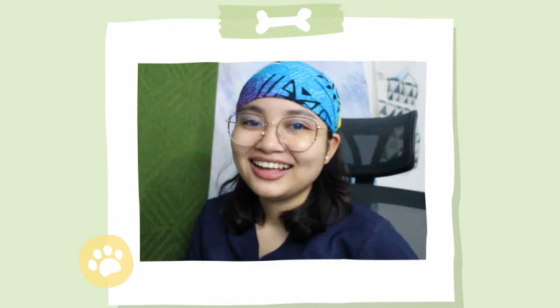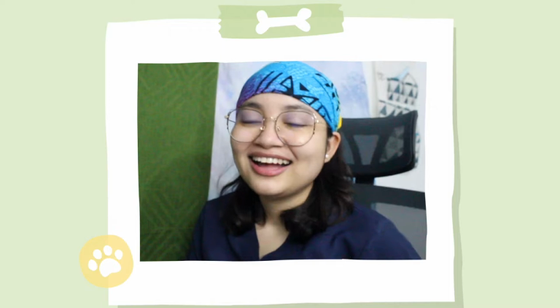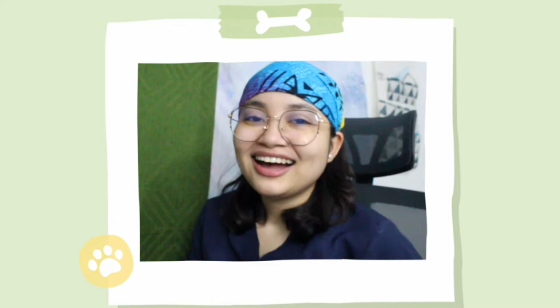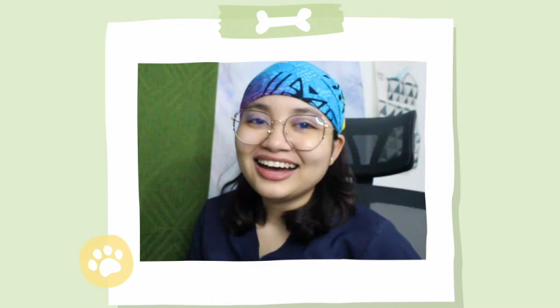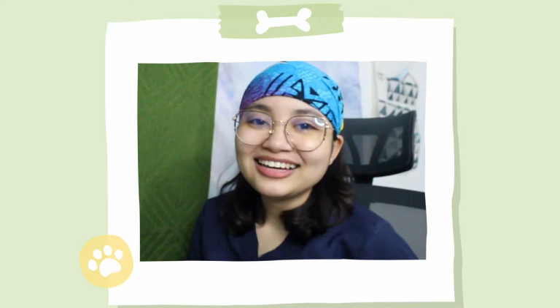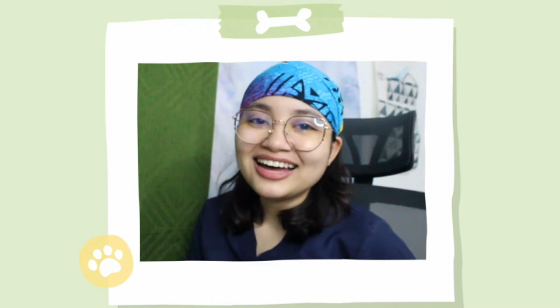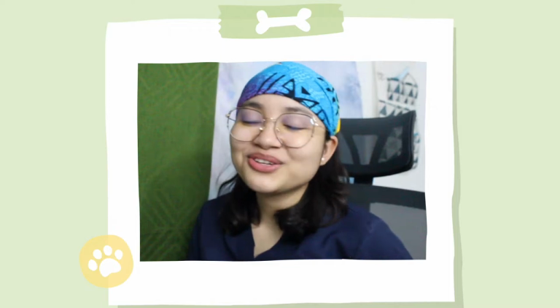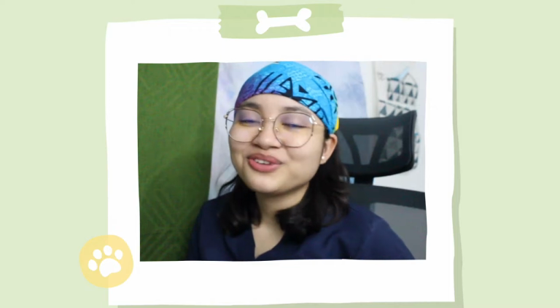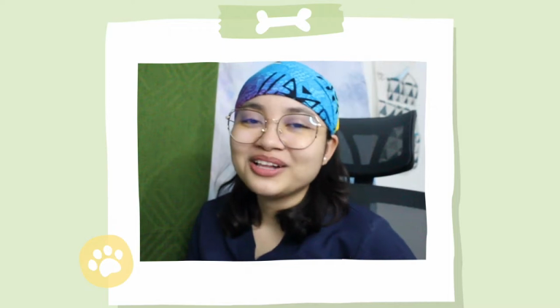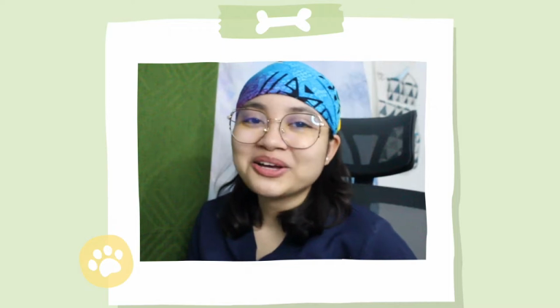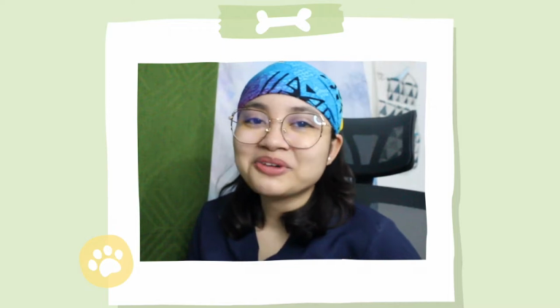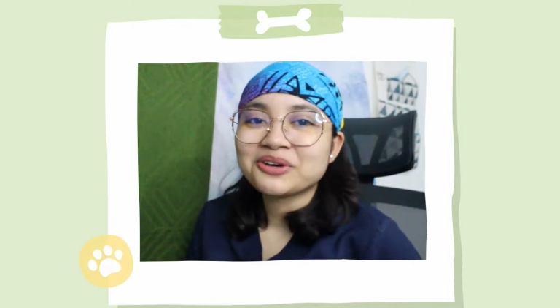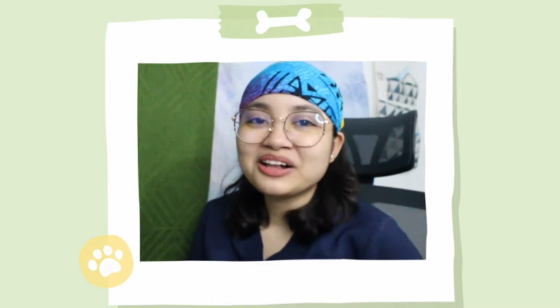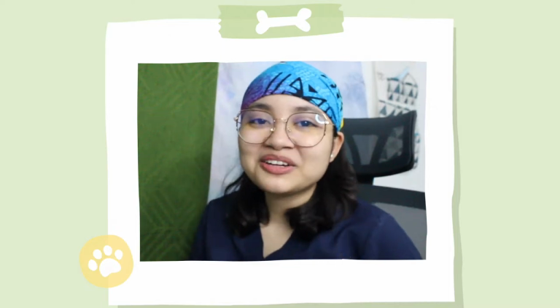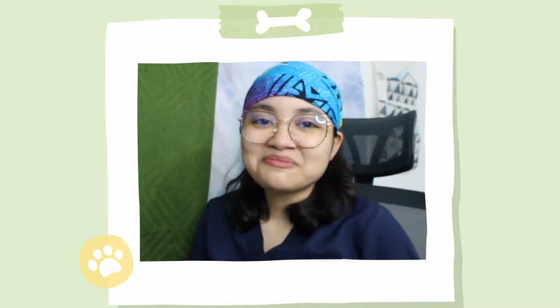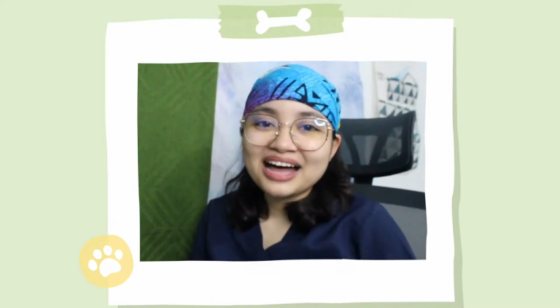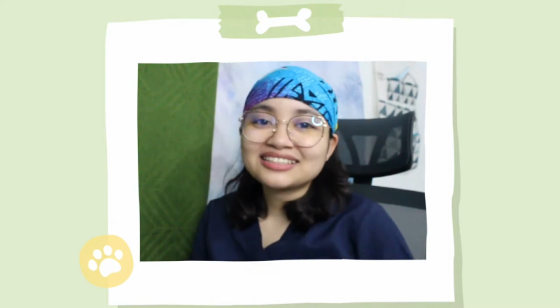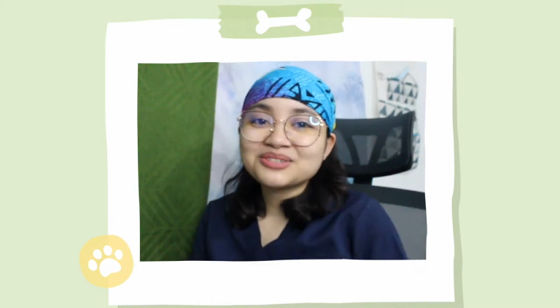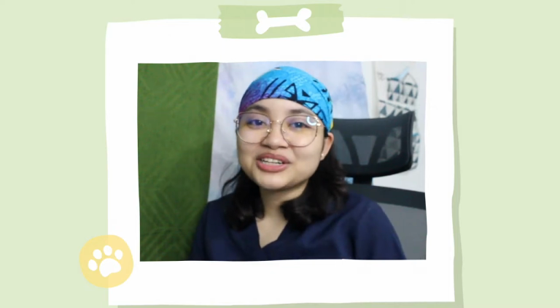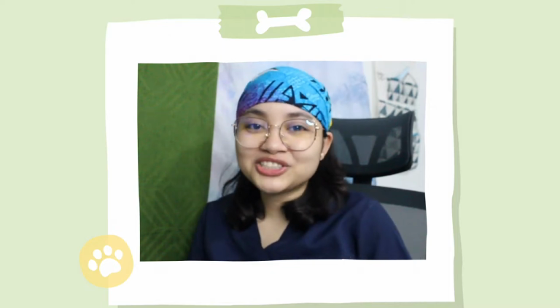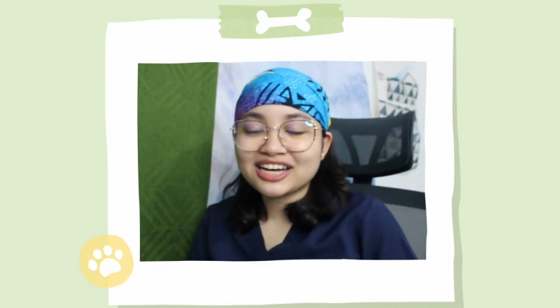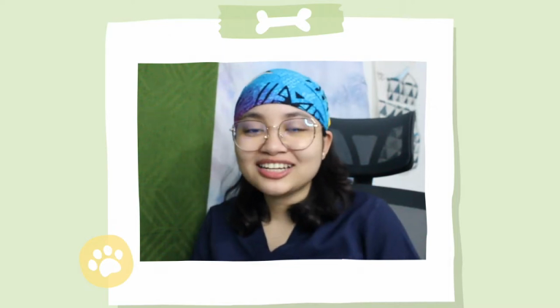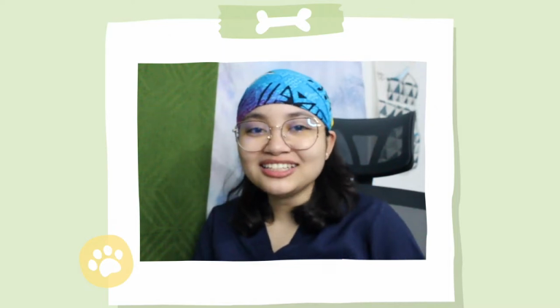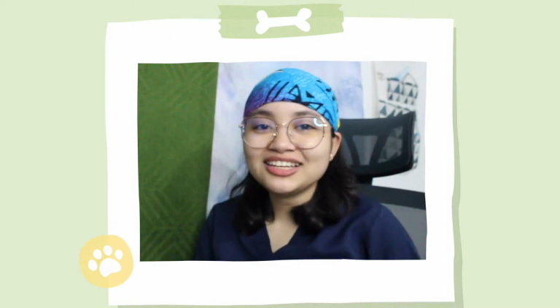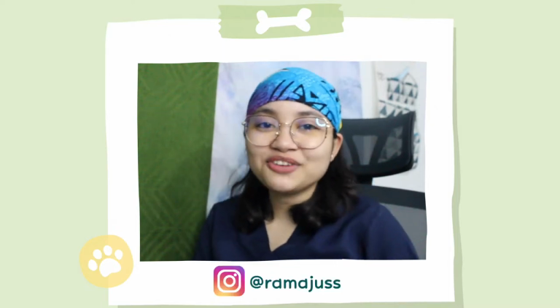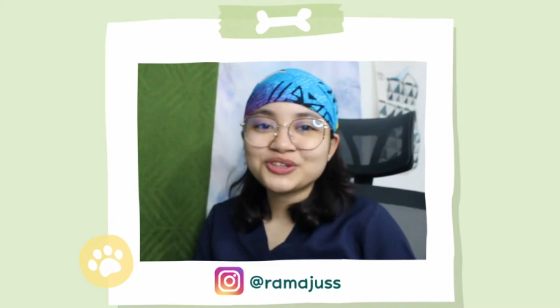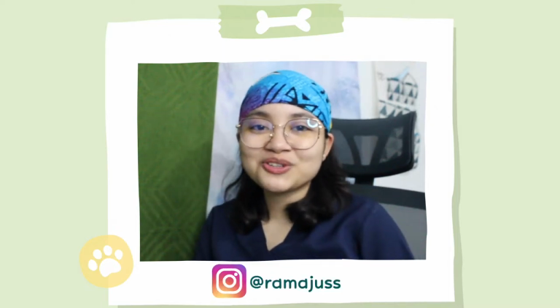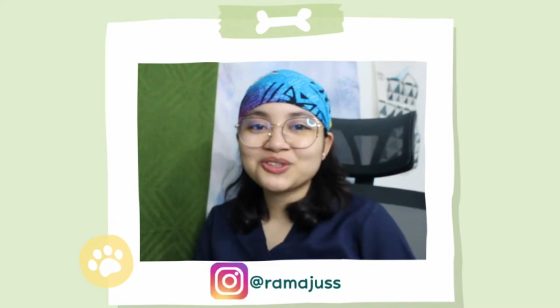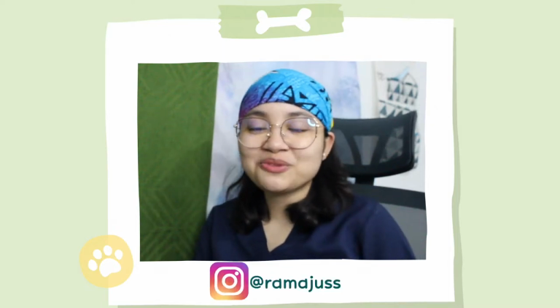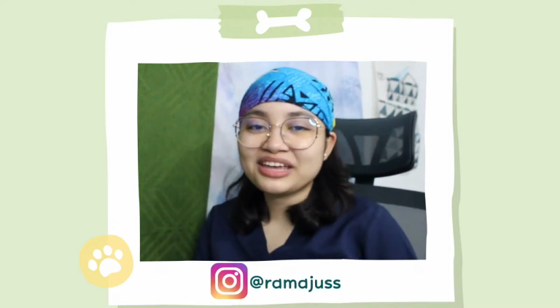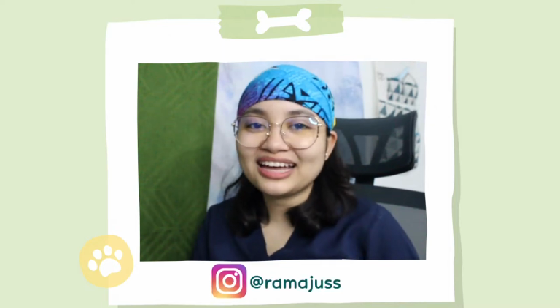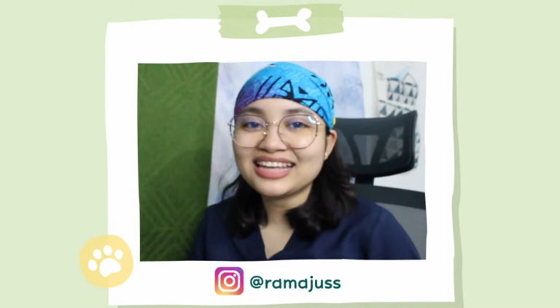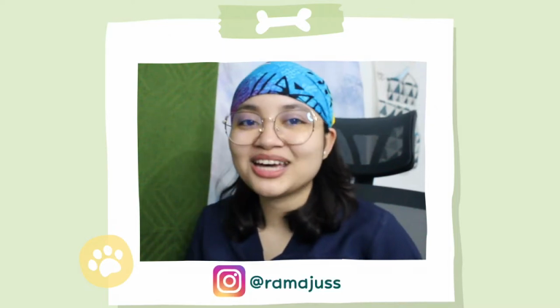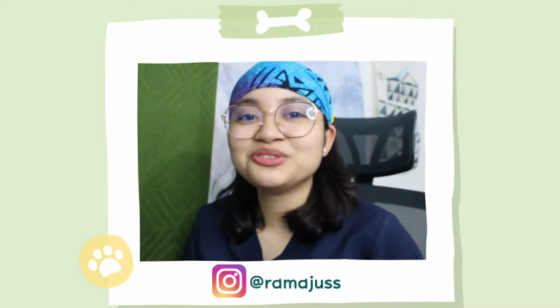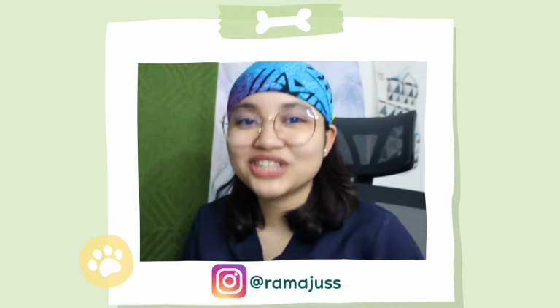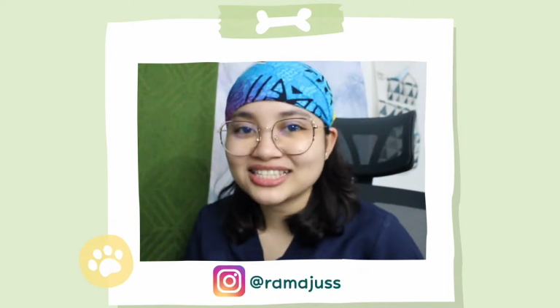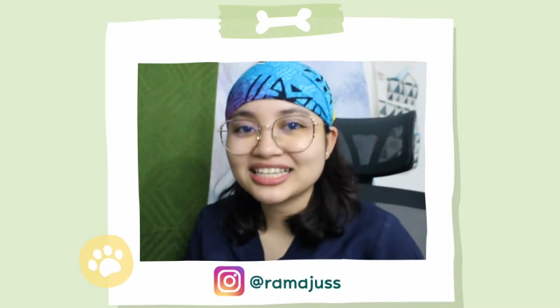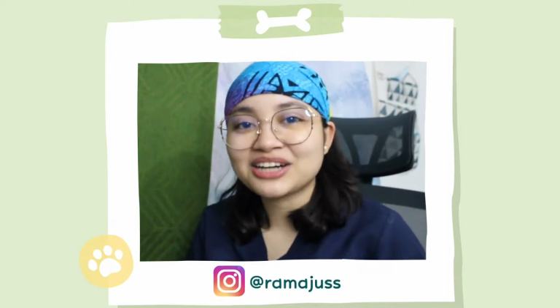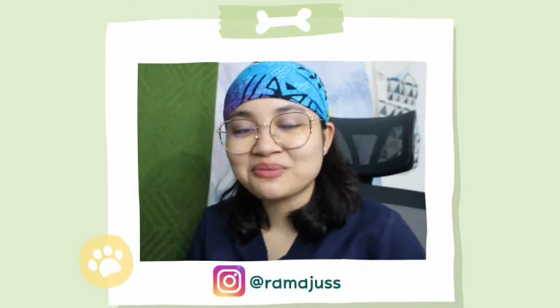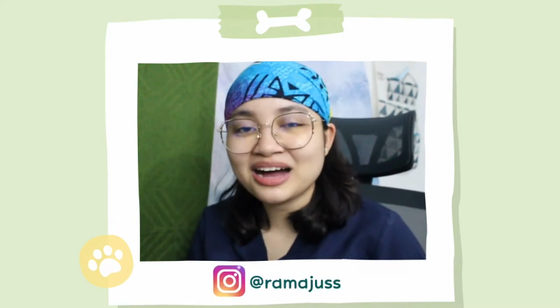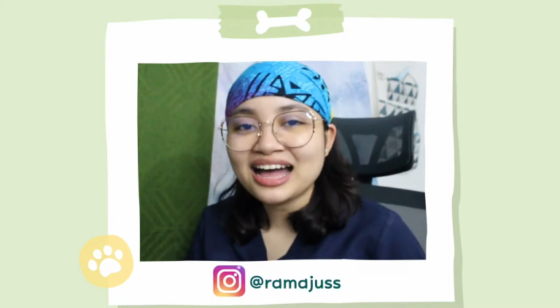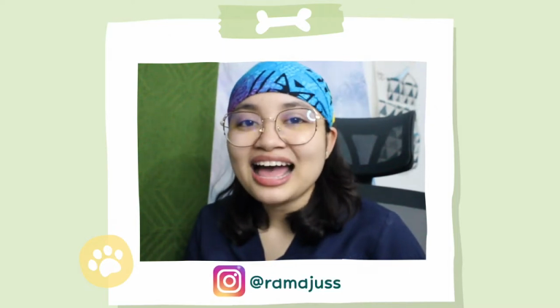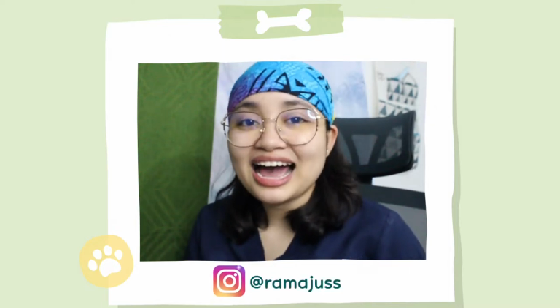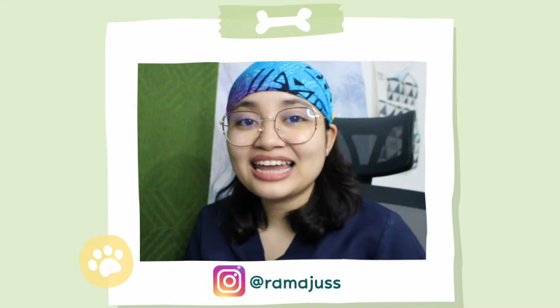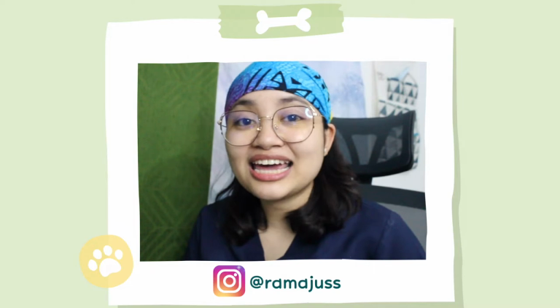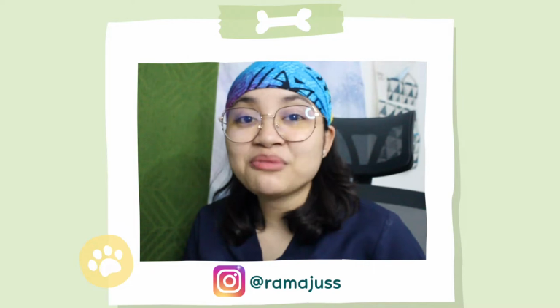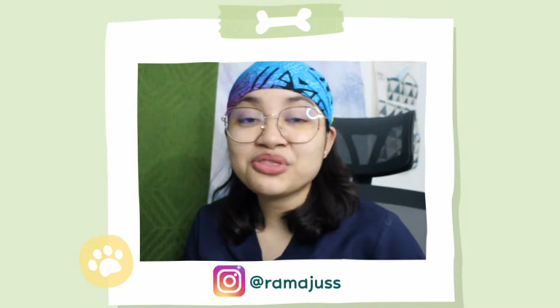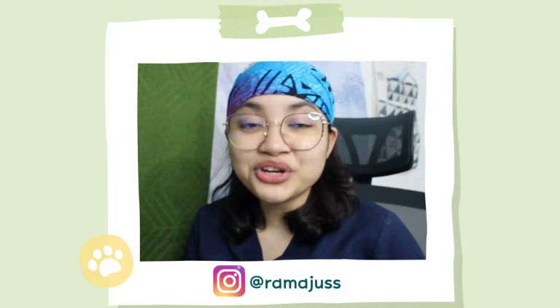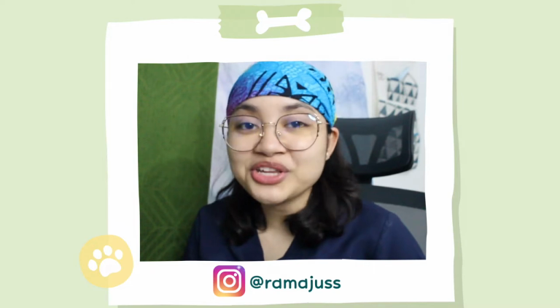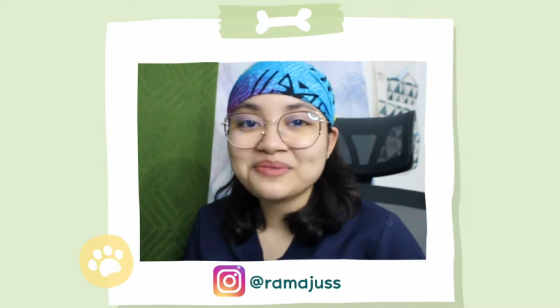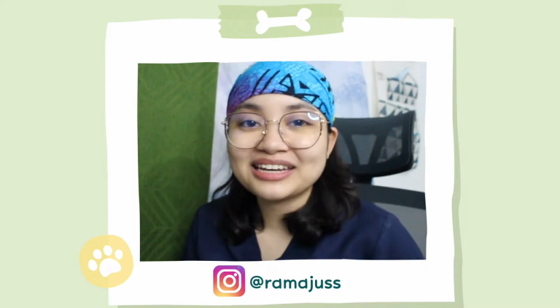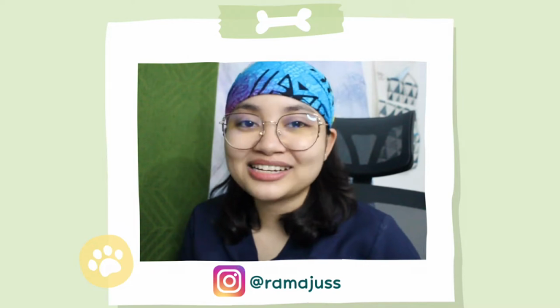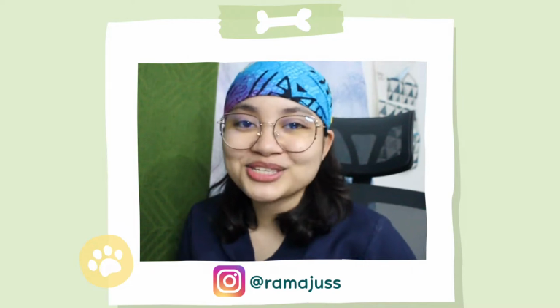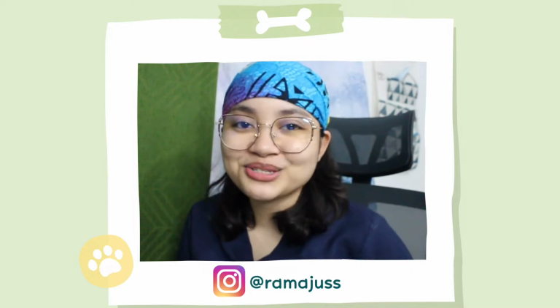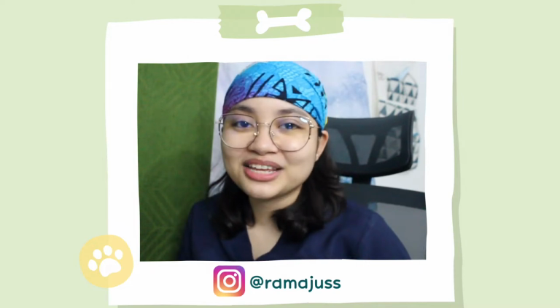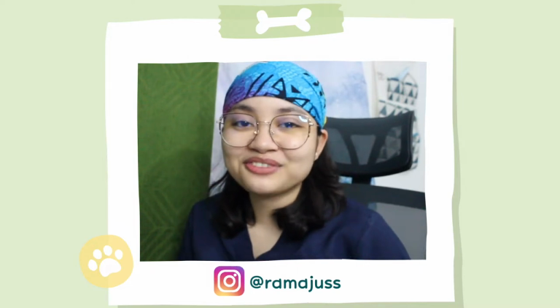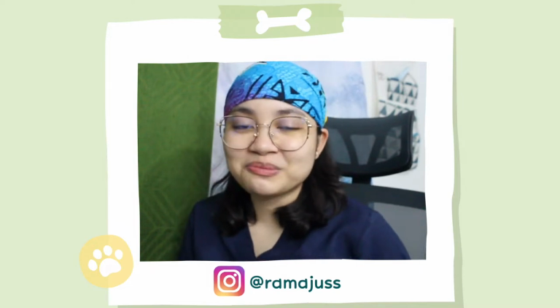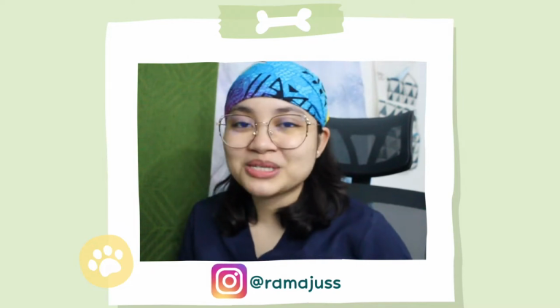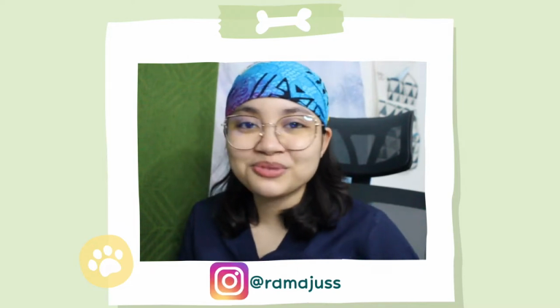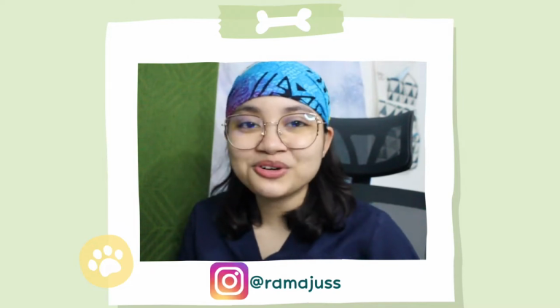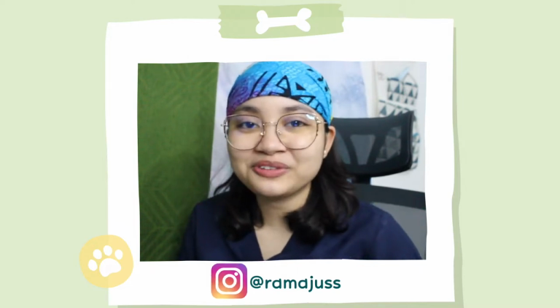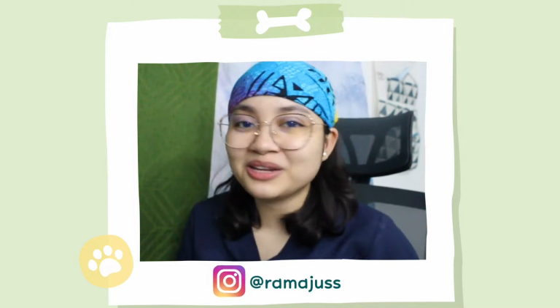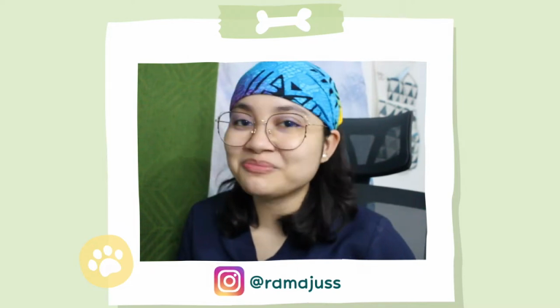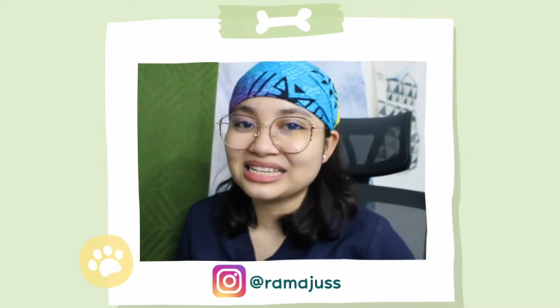Hi guys! Welcome or welcome back to my channel. If you don't know me yet, I am Justine Rama and I am a third year medical student from Cebu, Philippines.